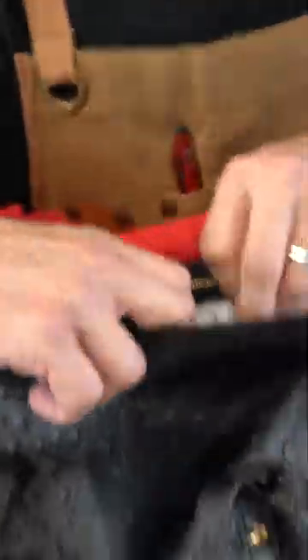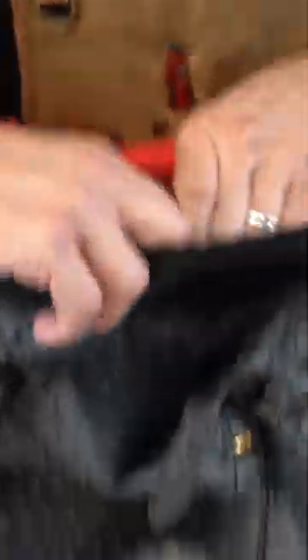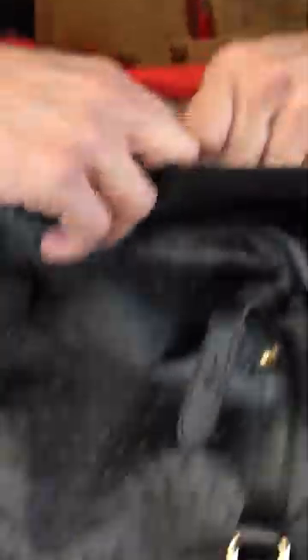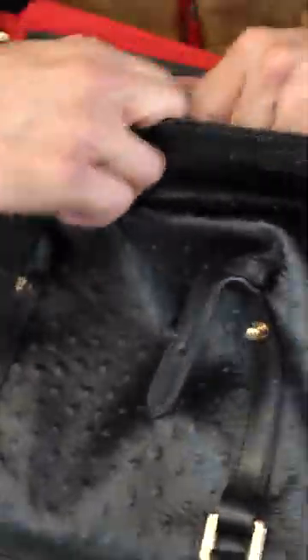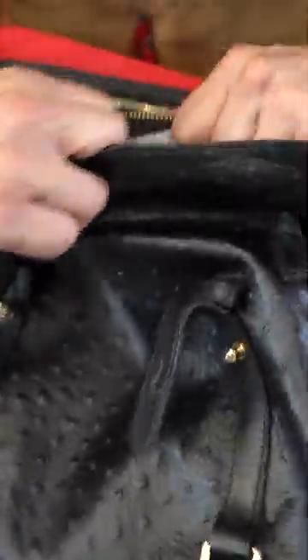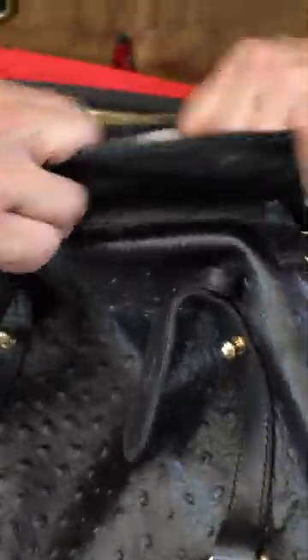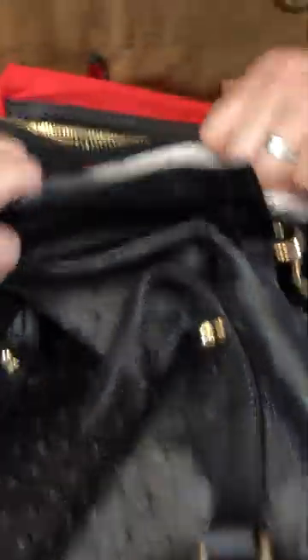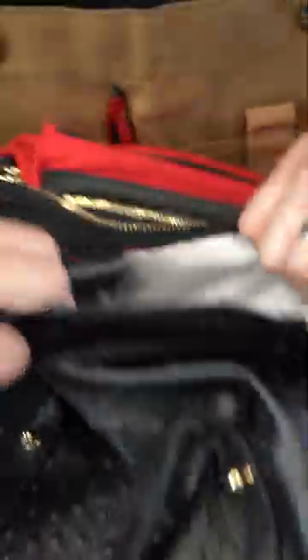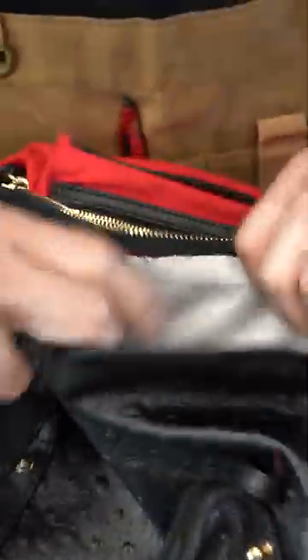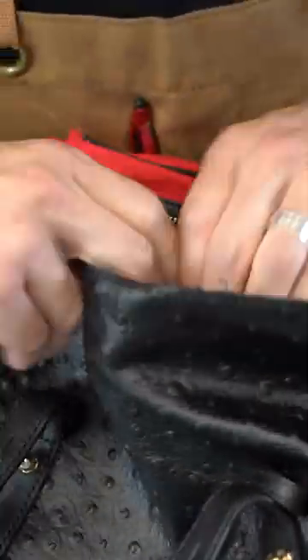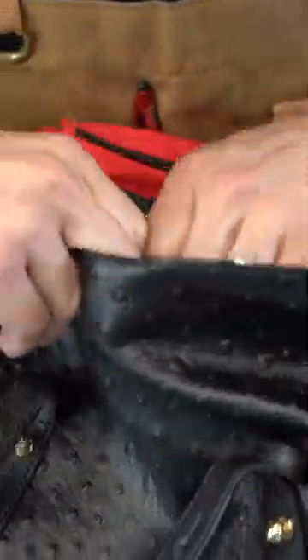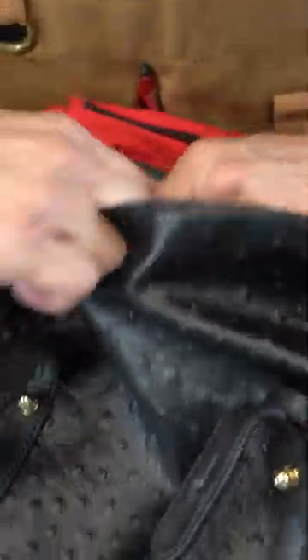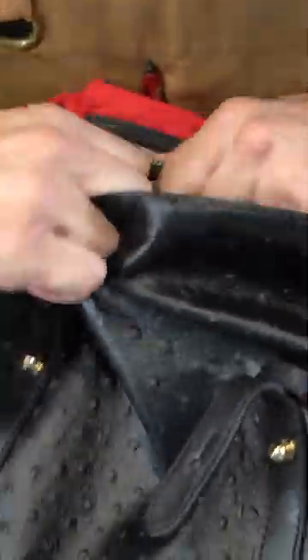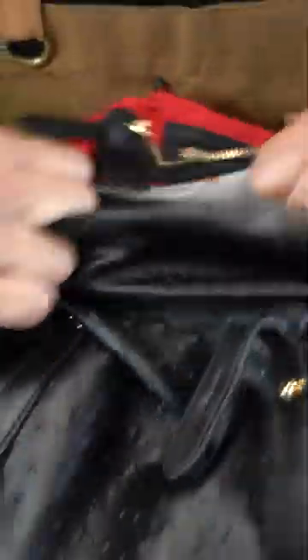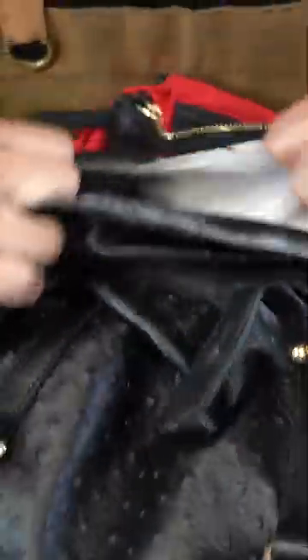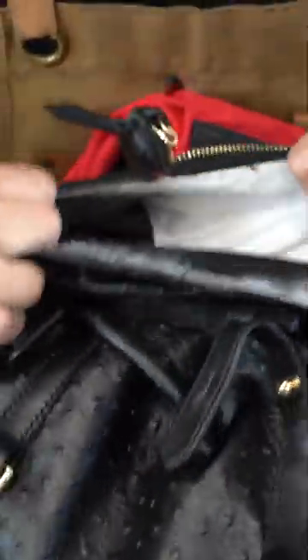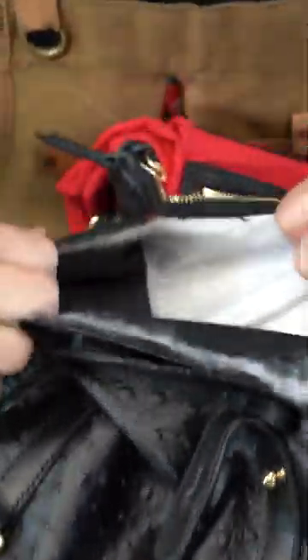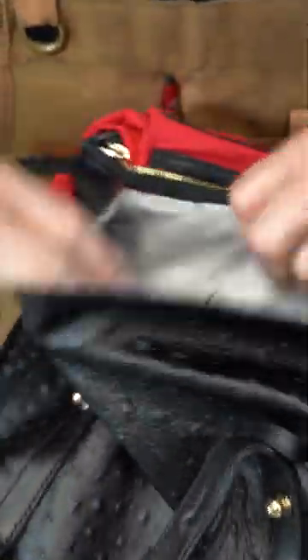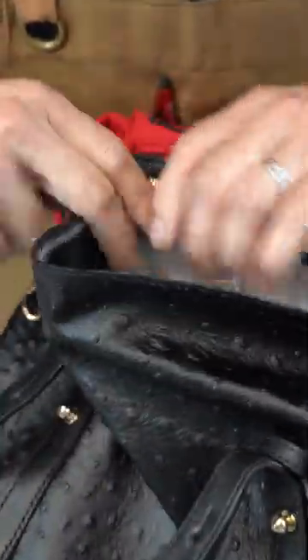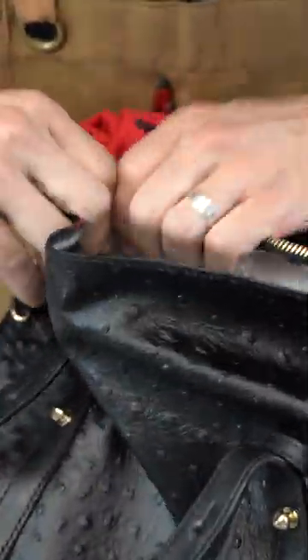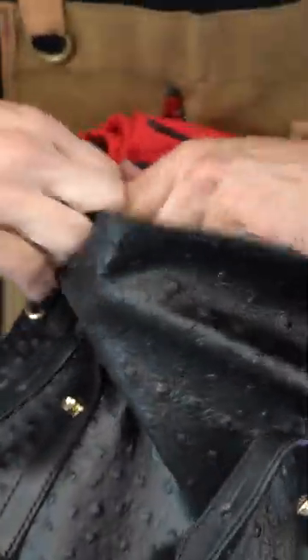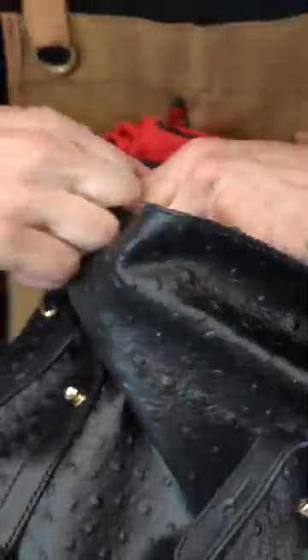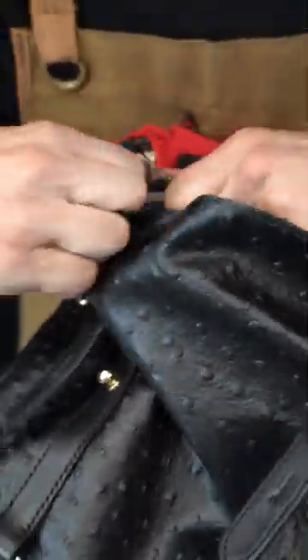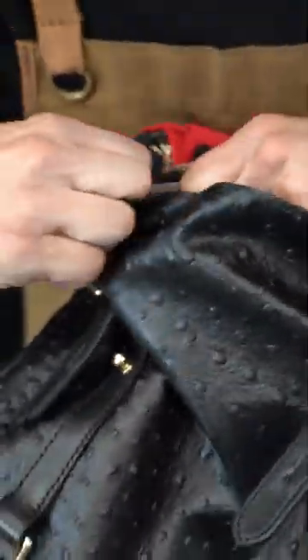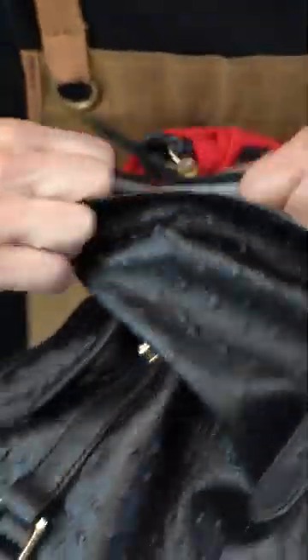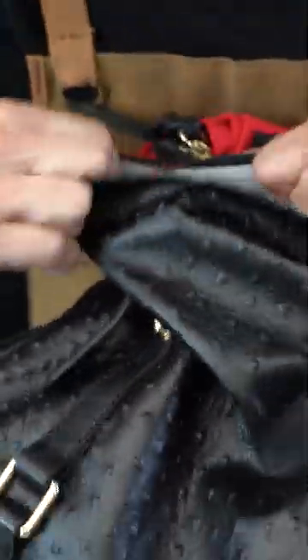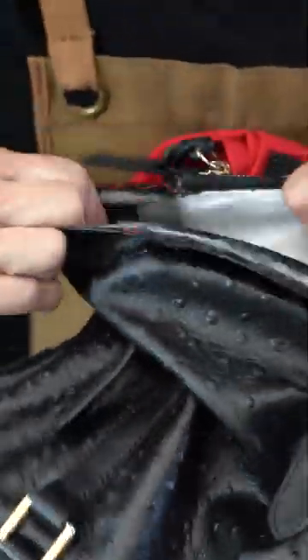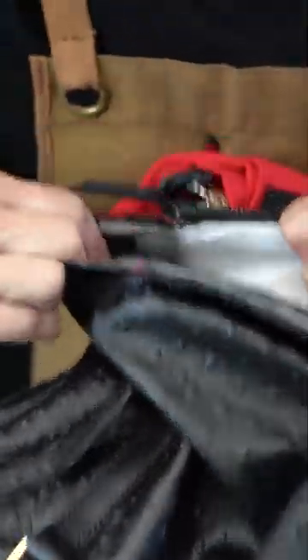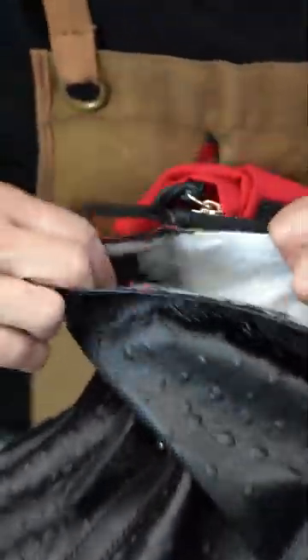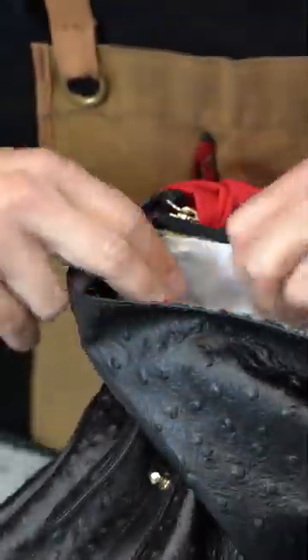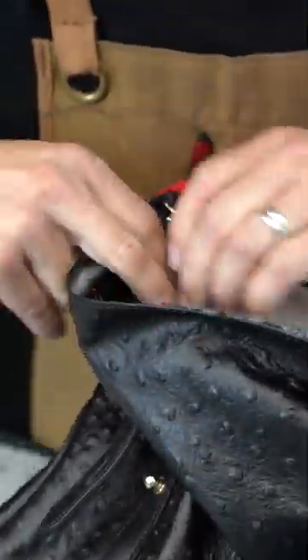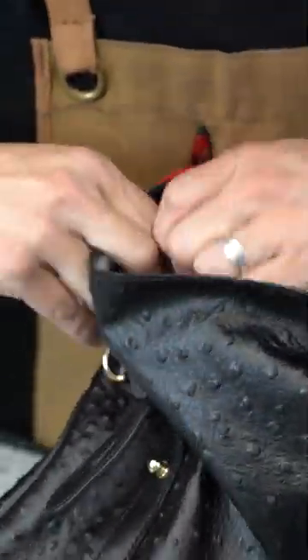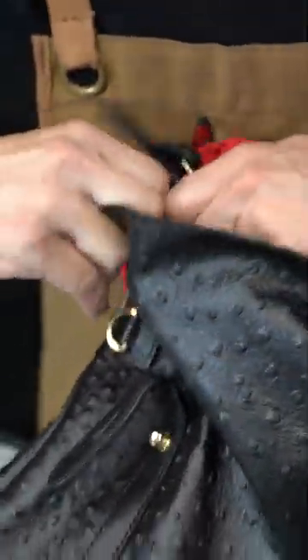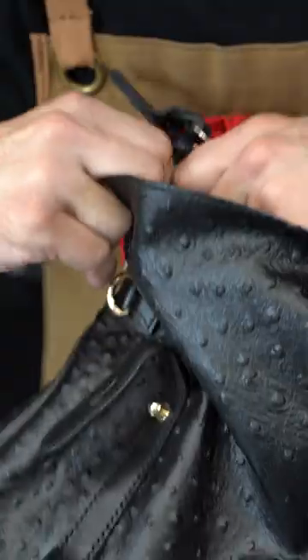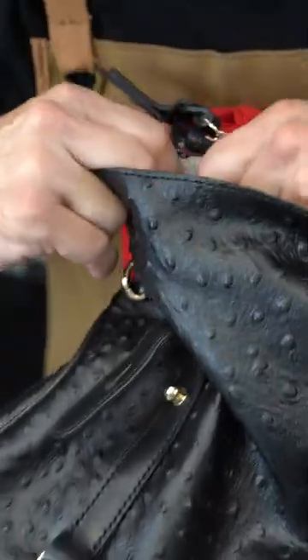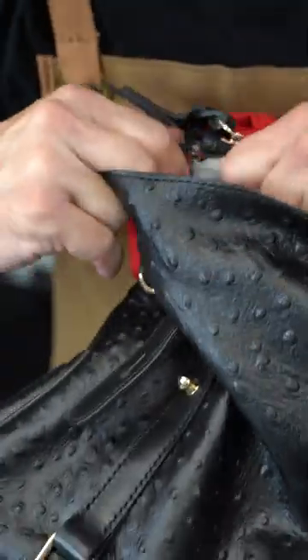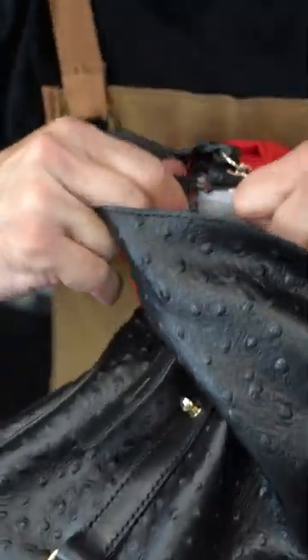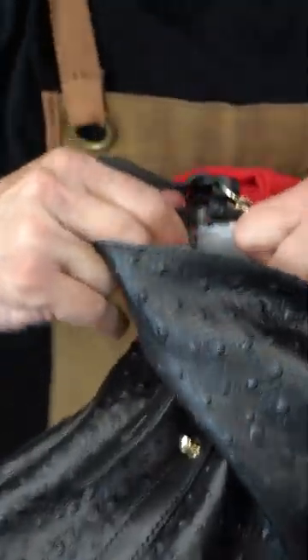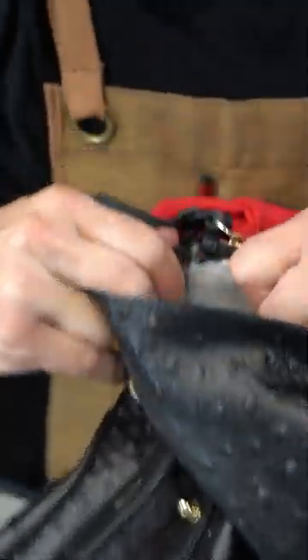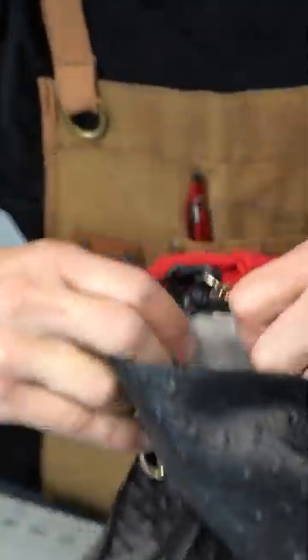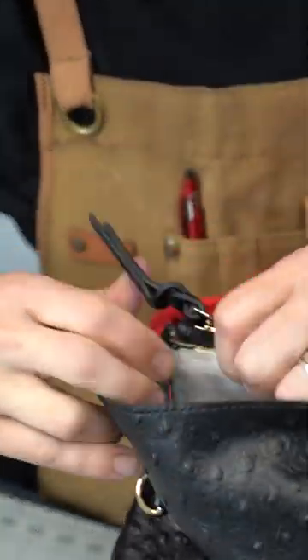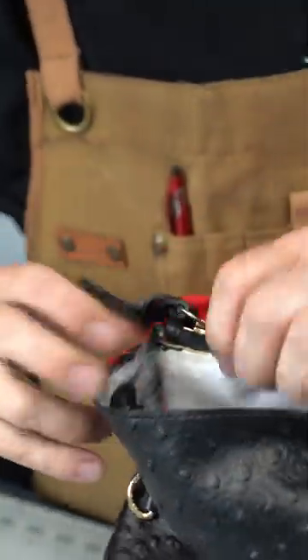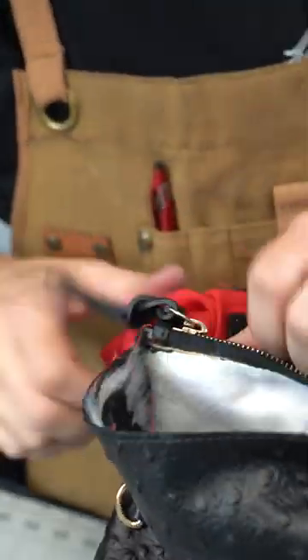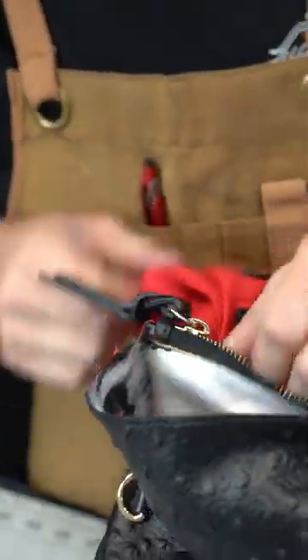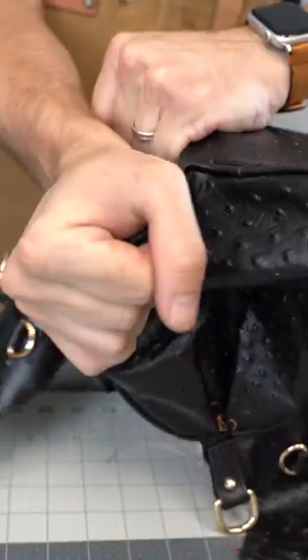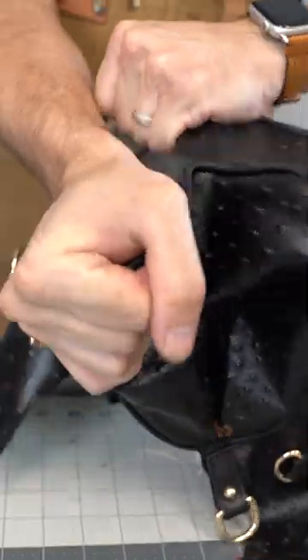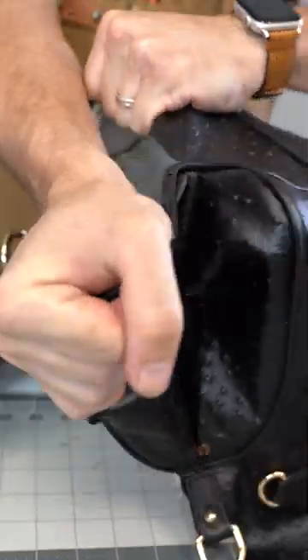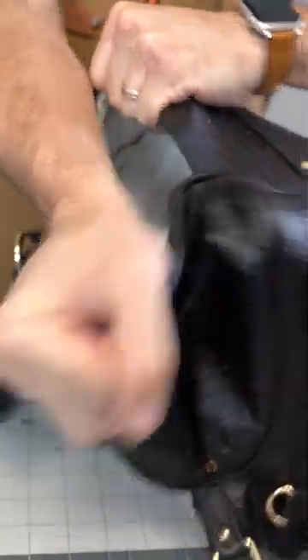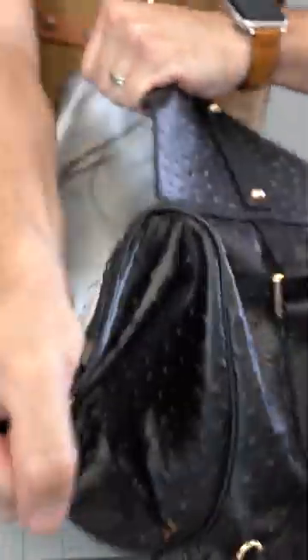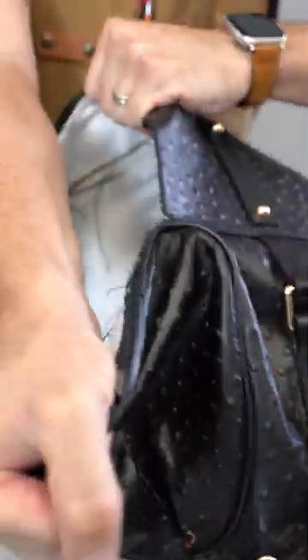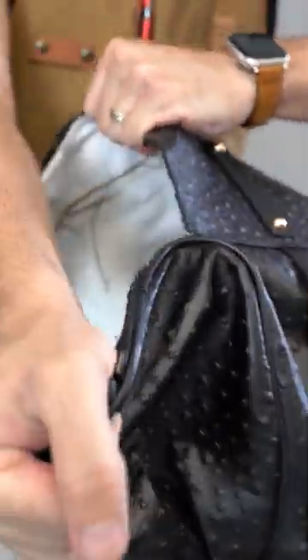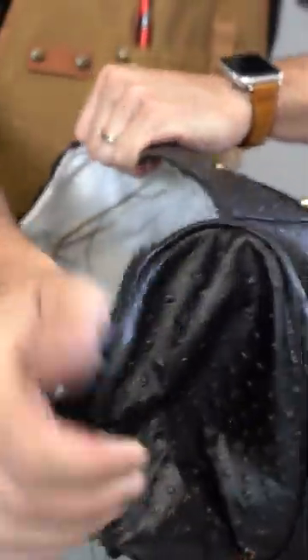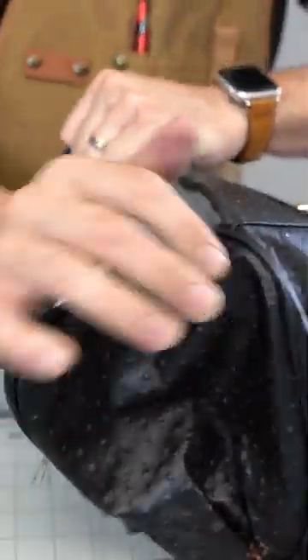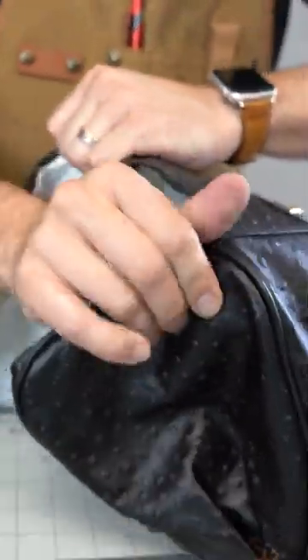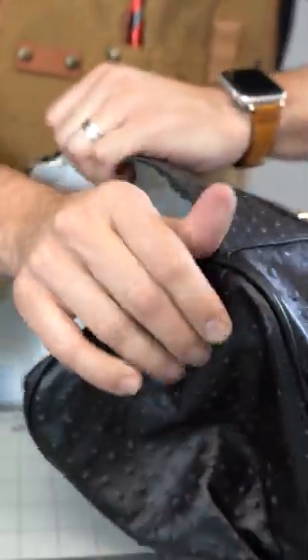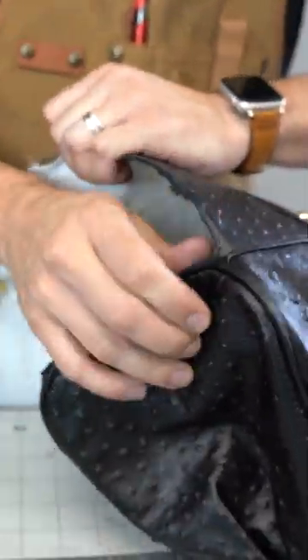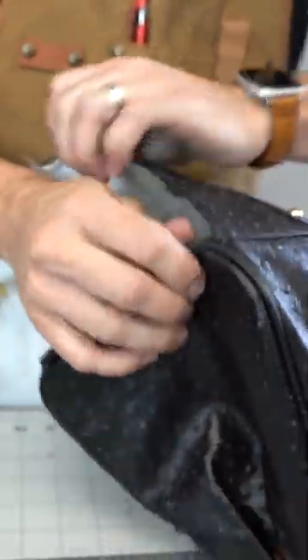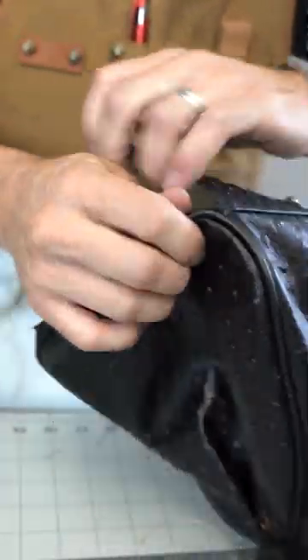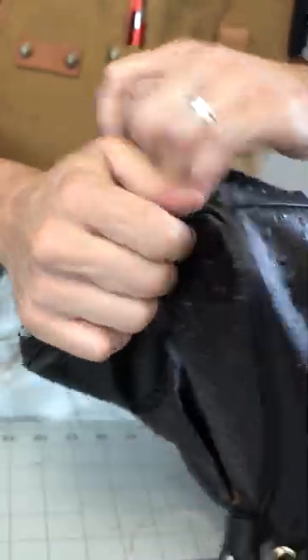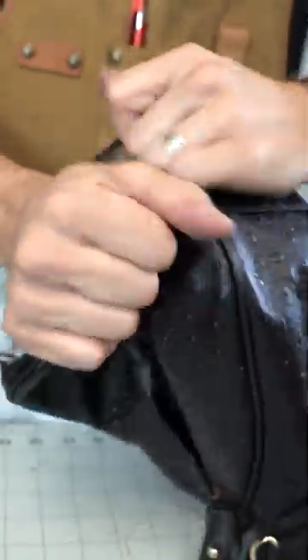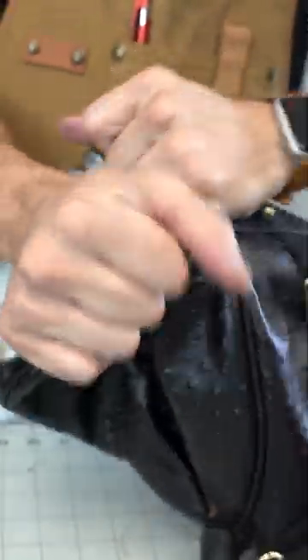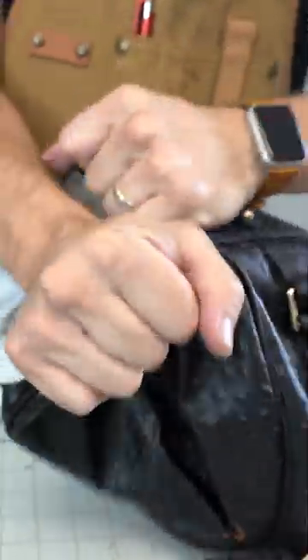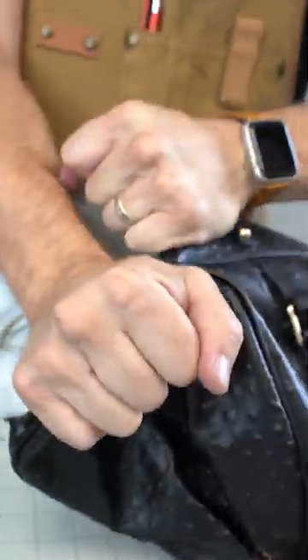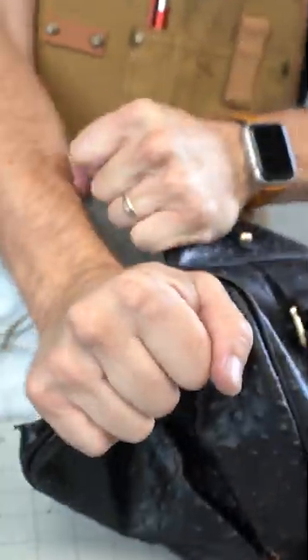I really like the accent leather from the first look. The hardware is beautiful, and the craftsmanship looks pretty good.